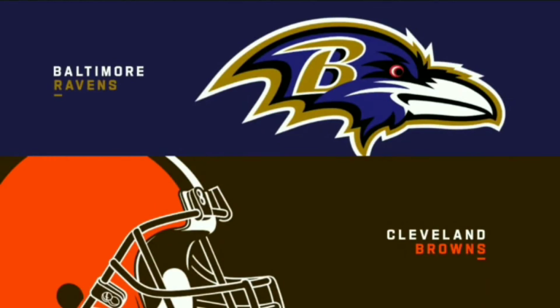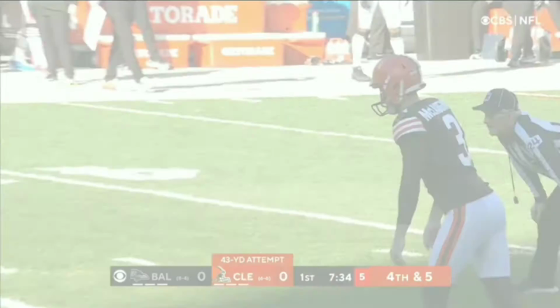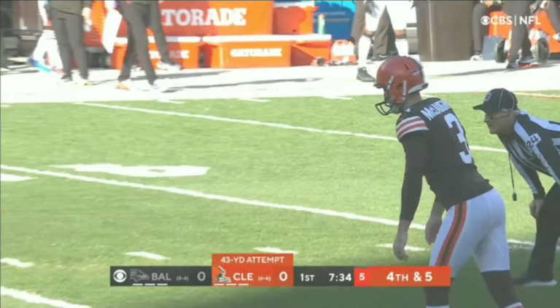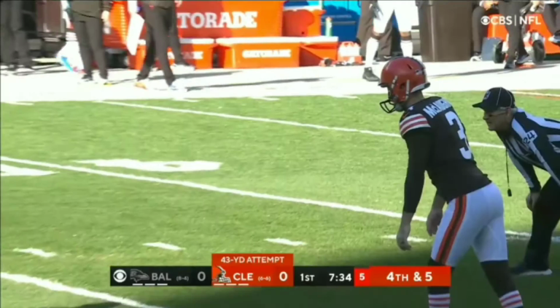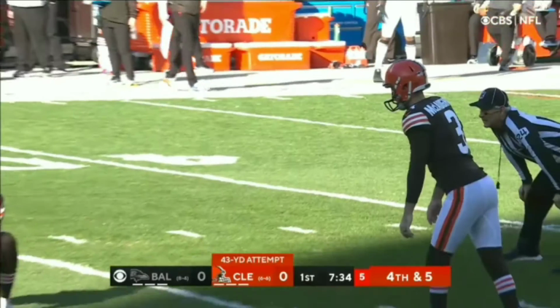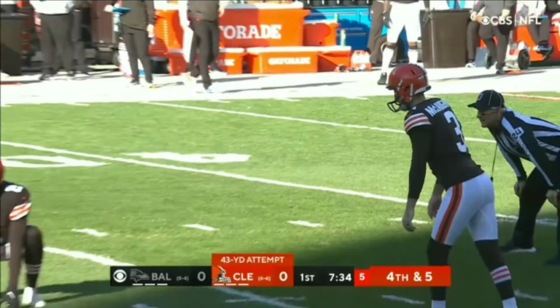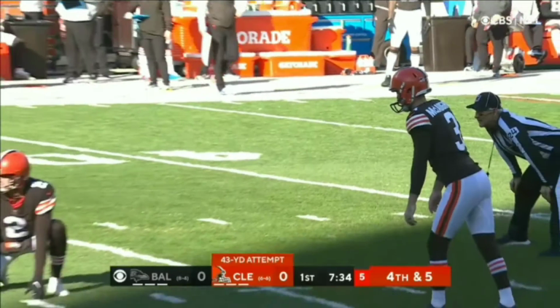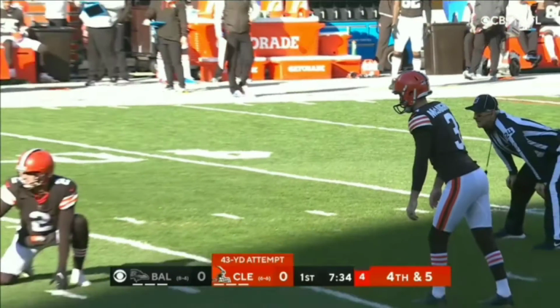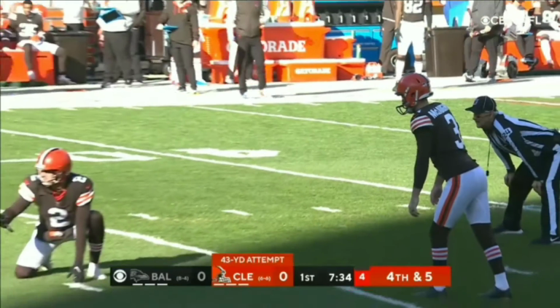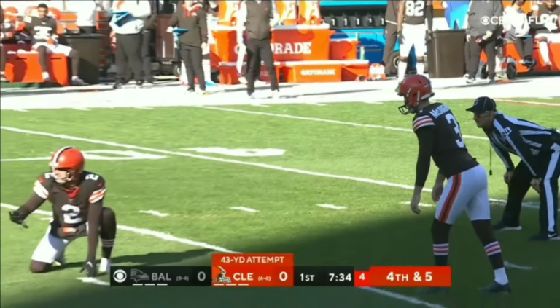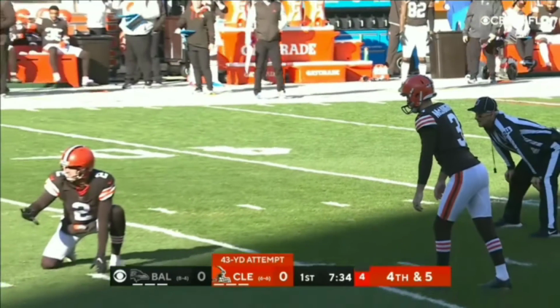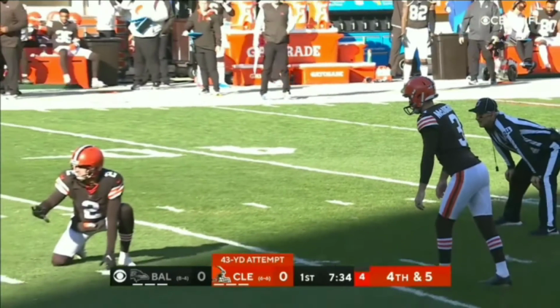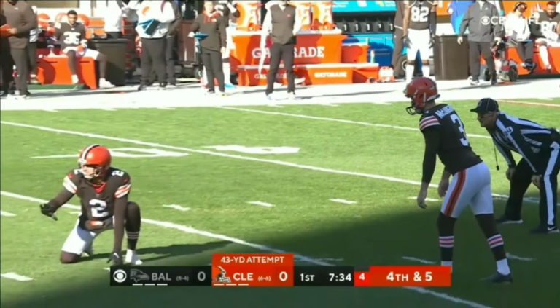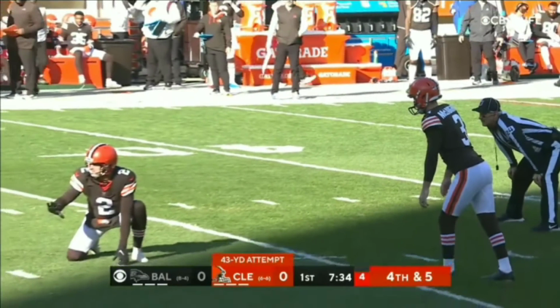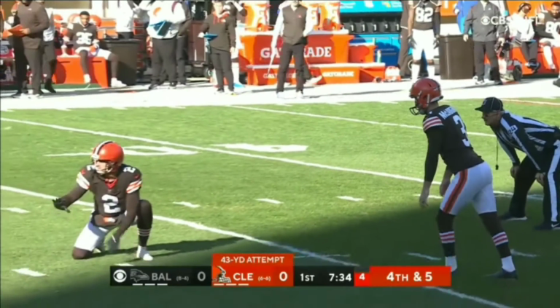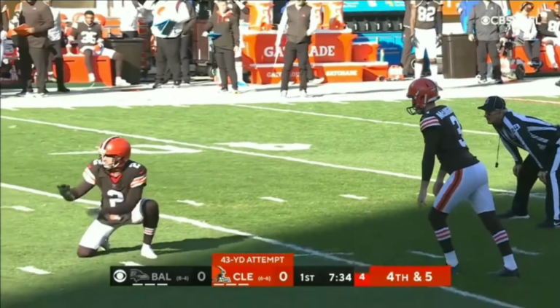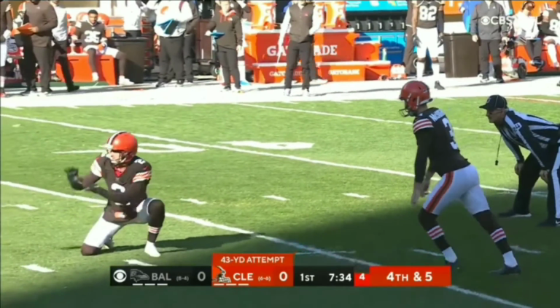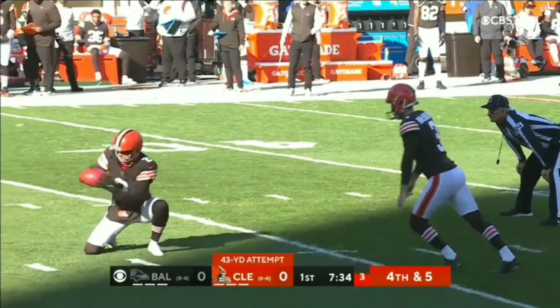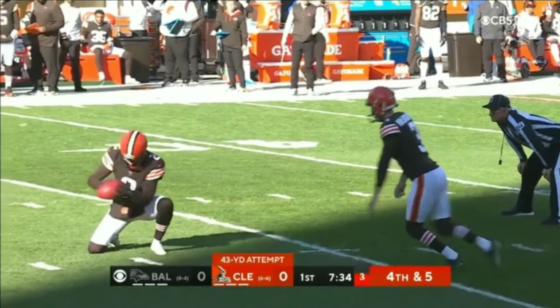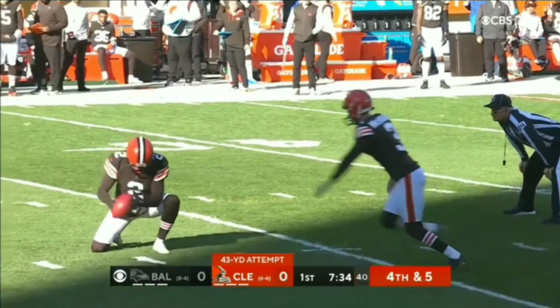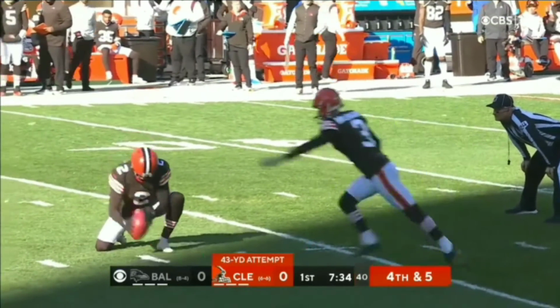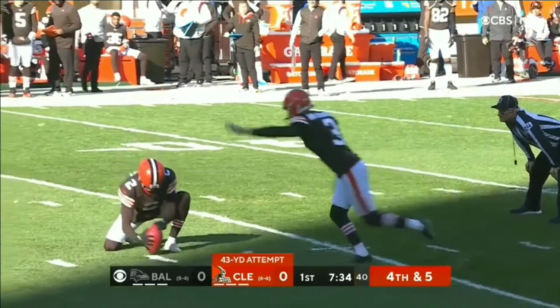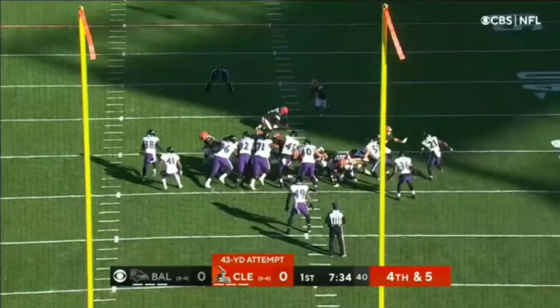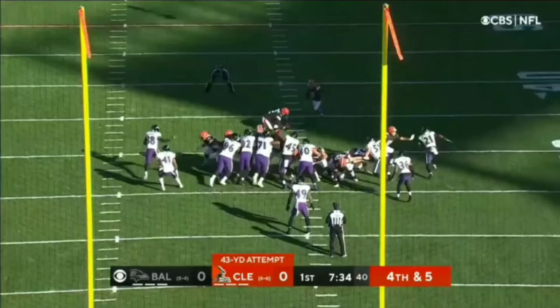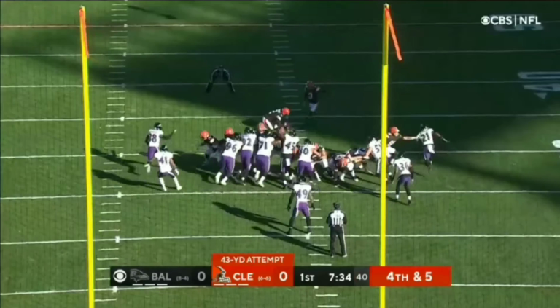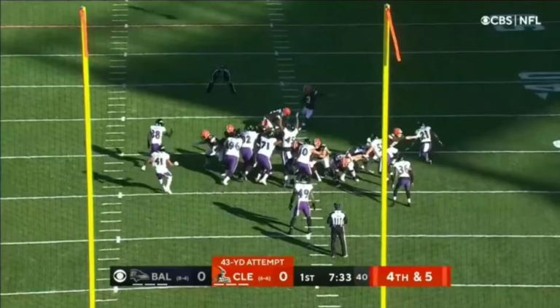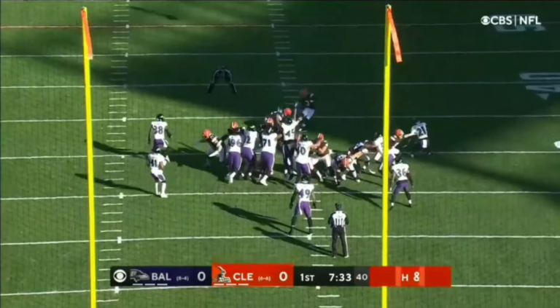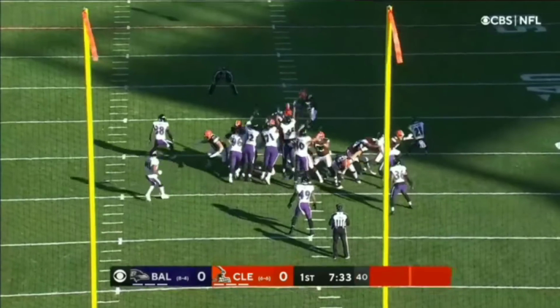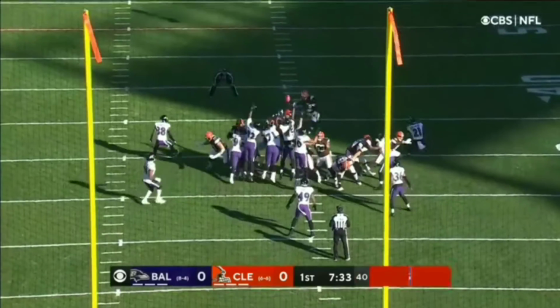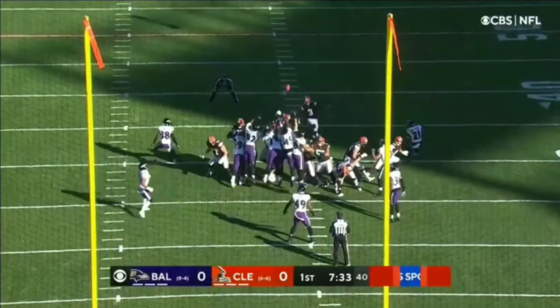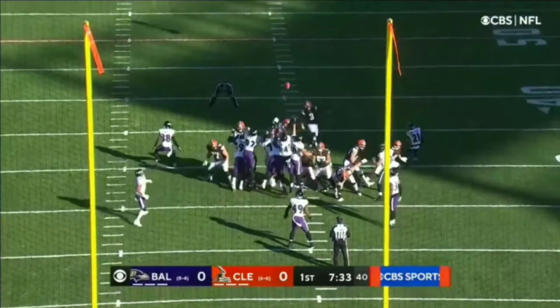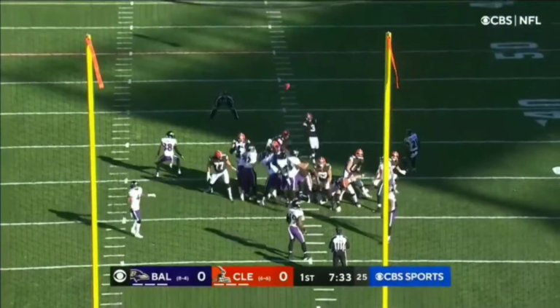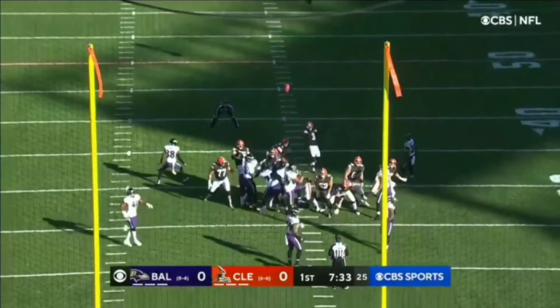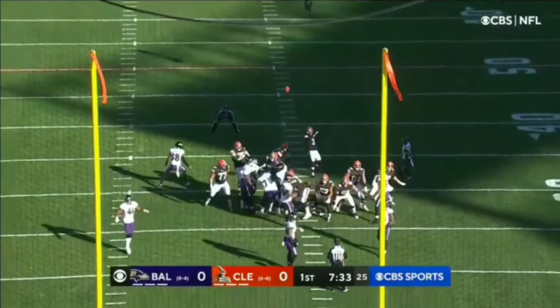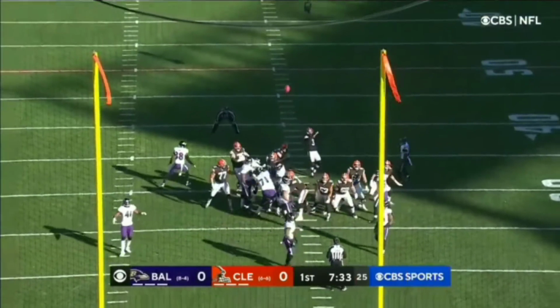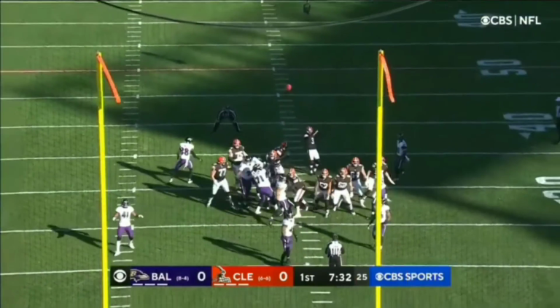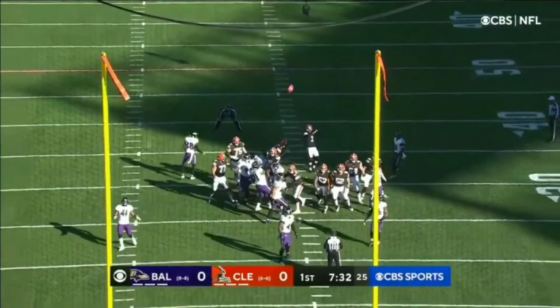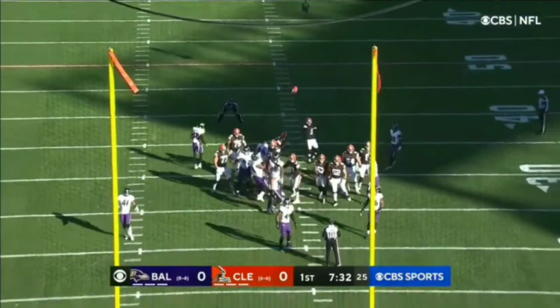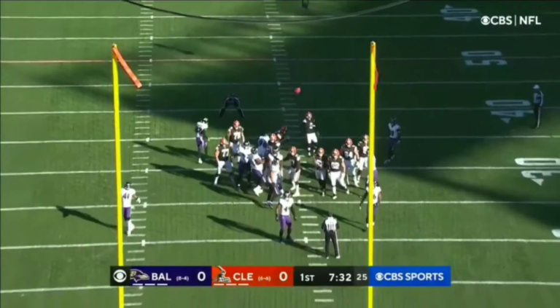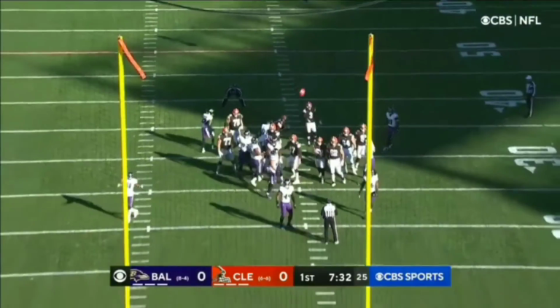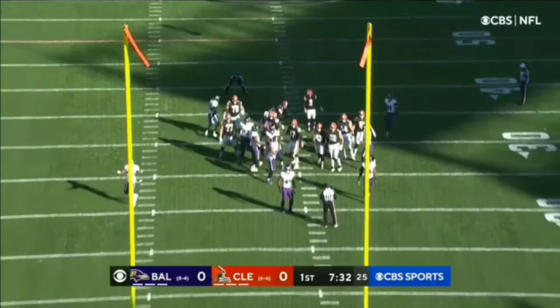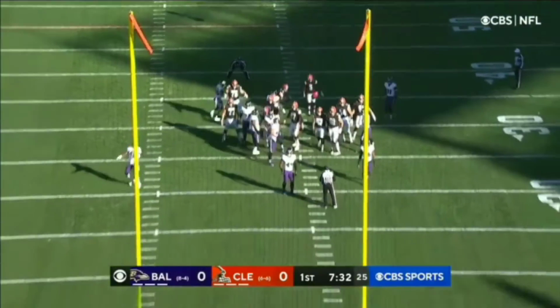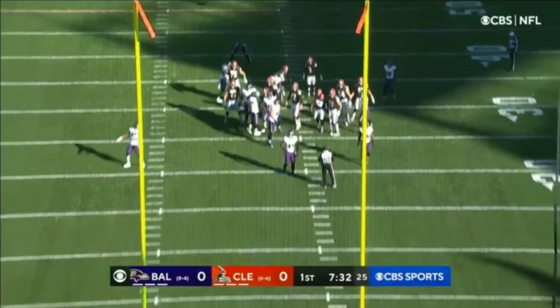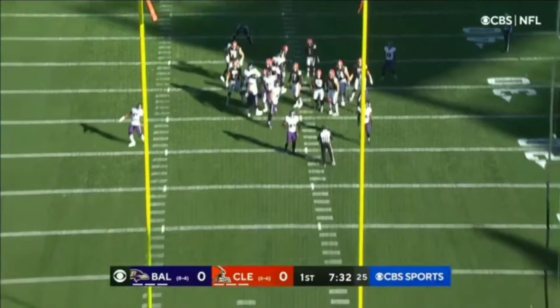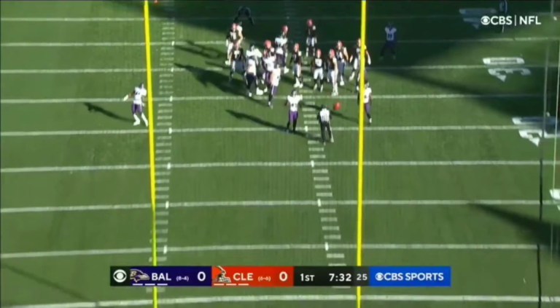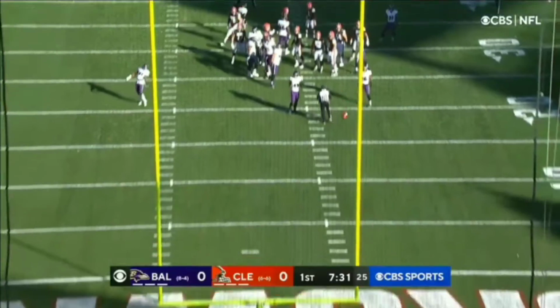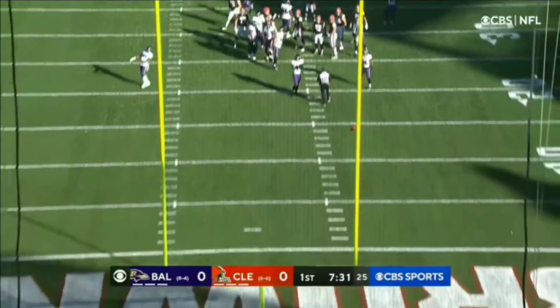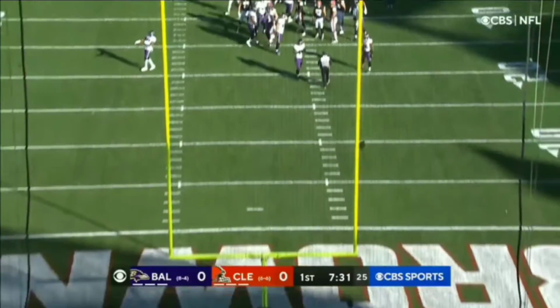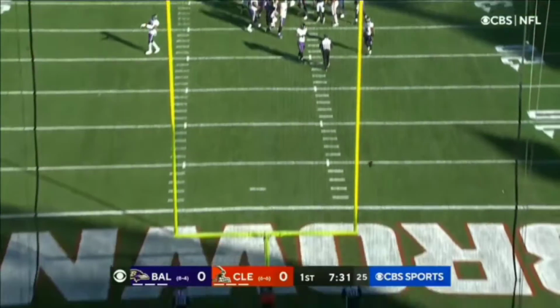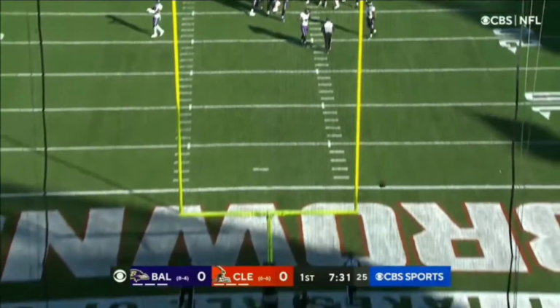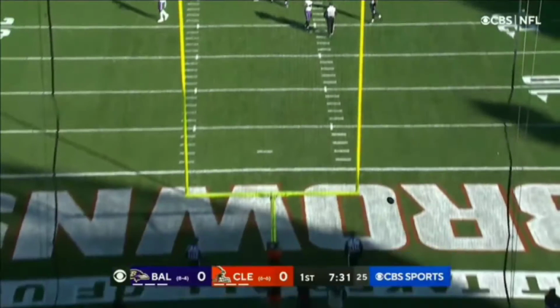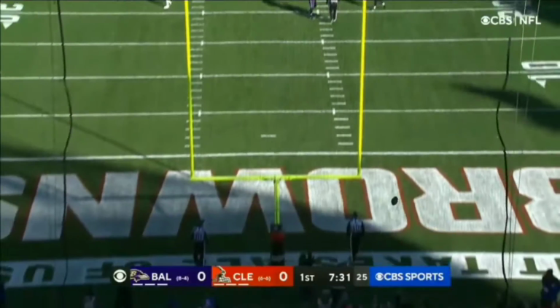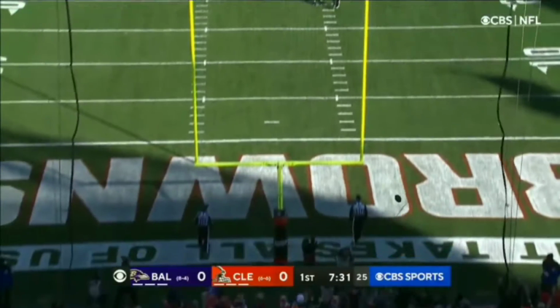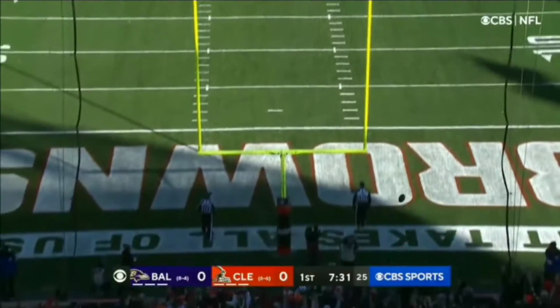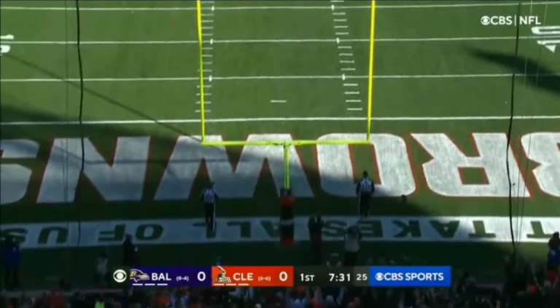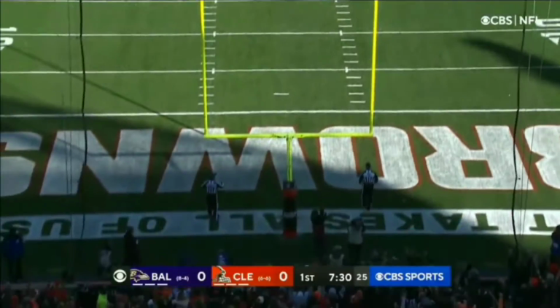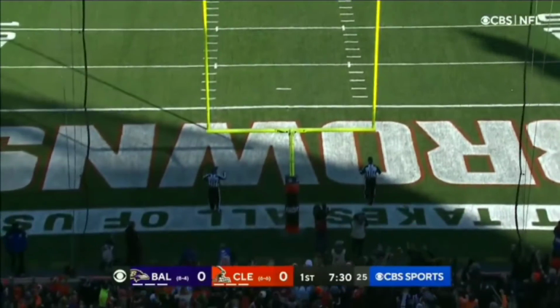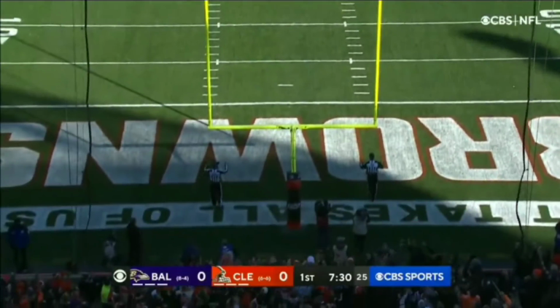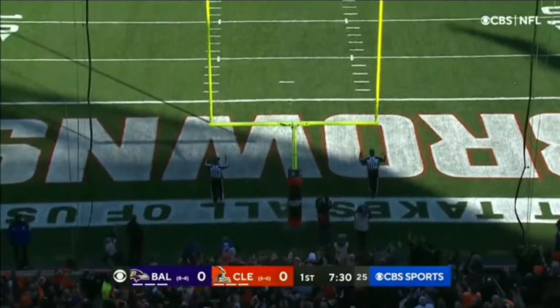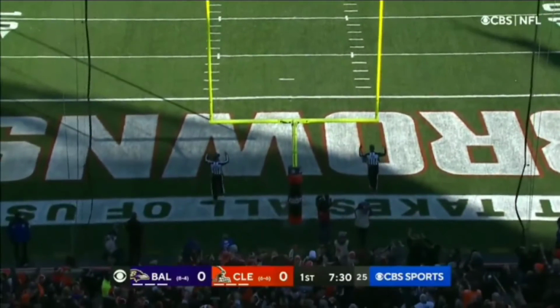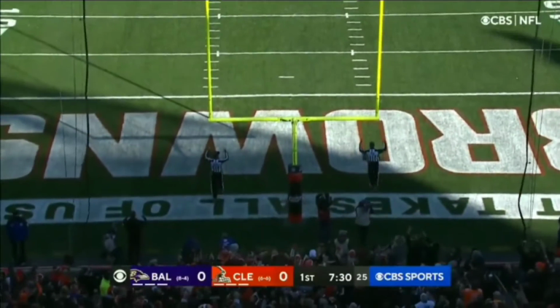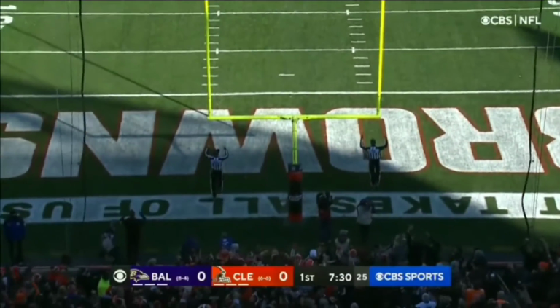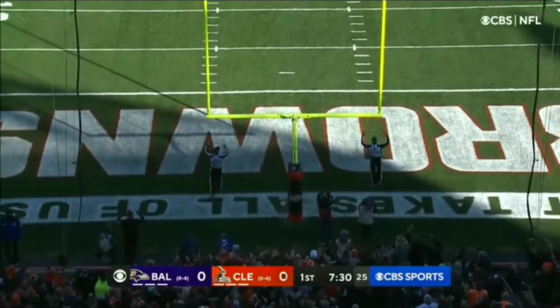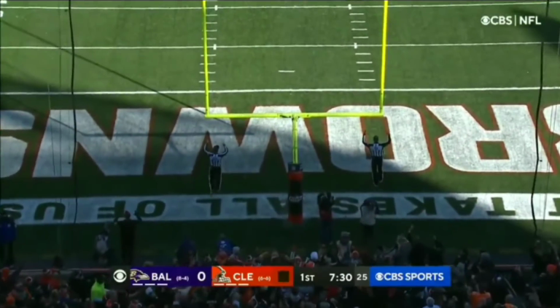To get an early lead, this is into a stiff 17 mile an hour wind, and he got it.